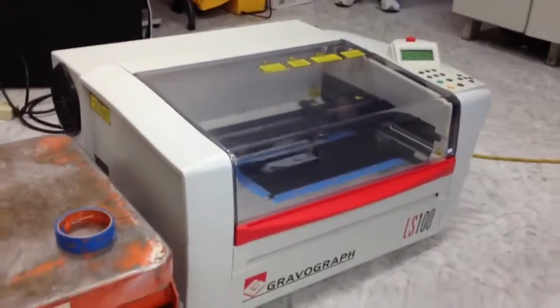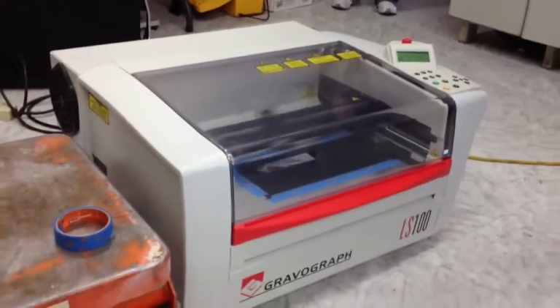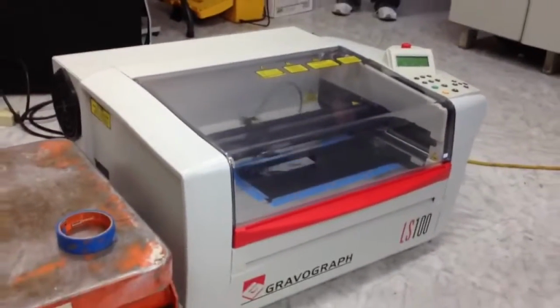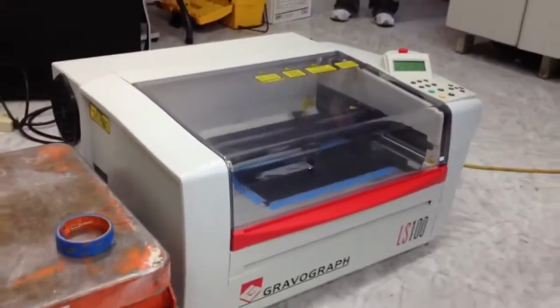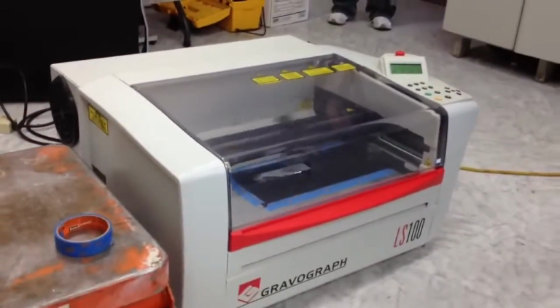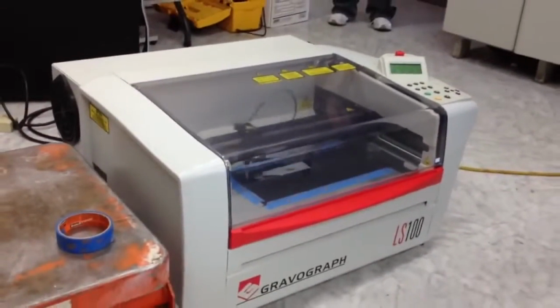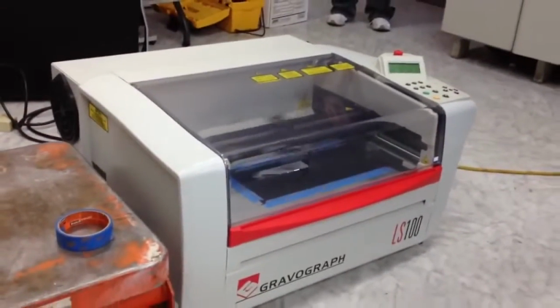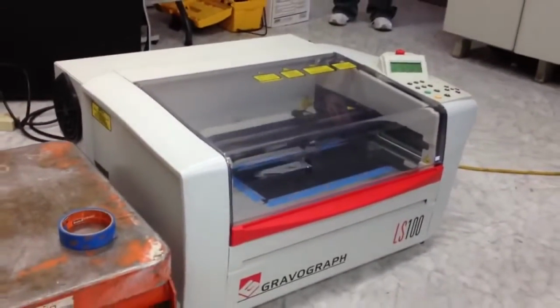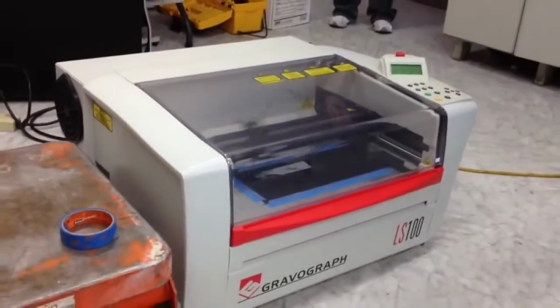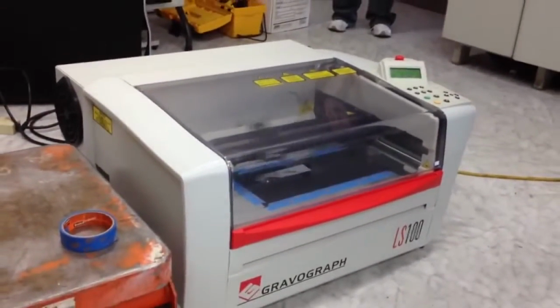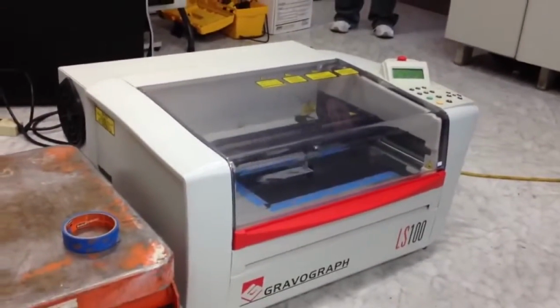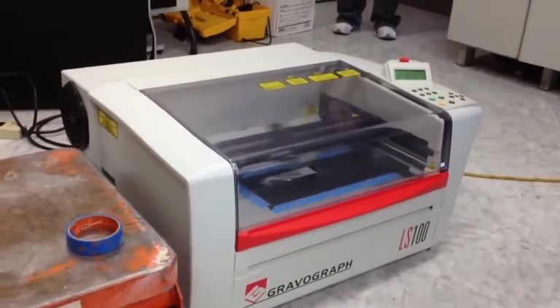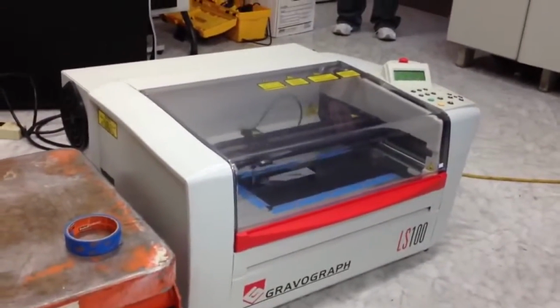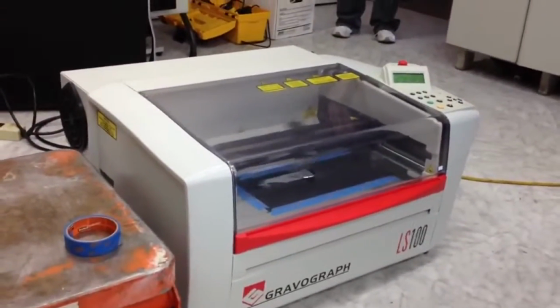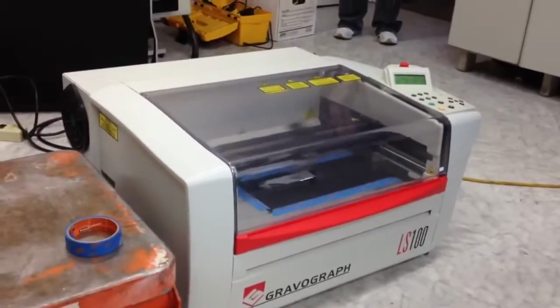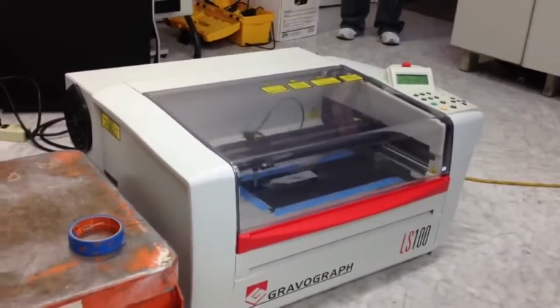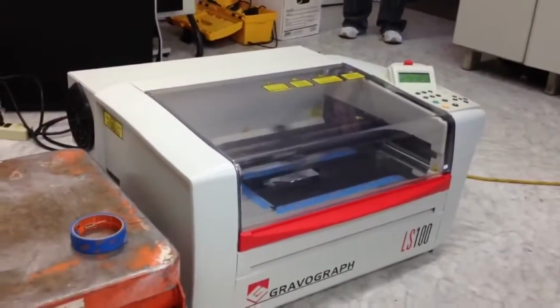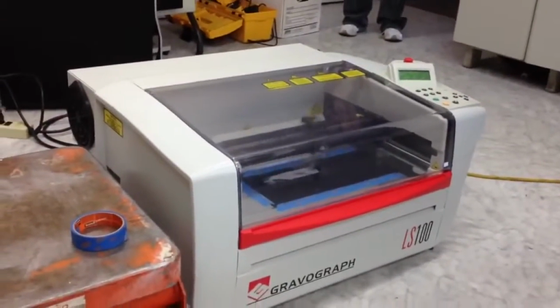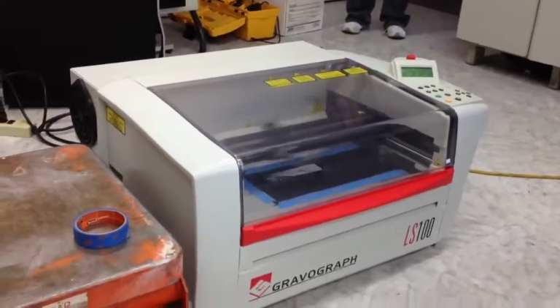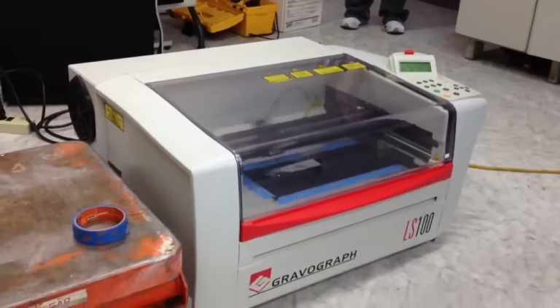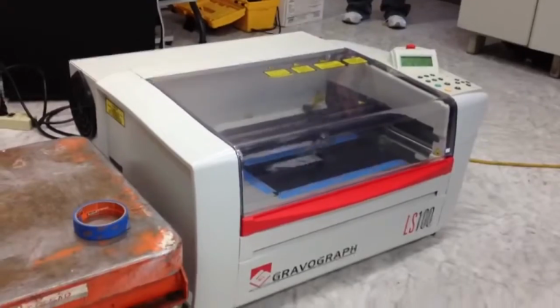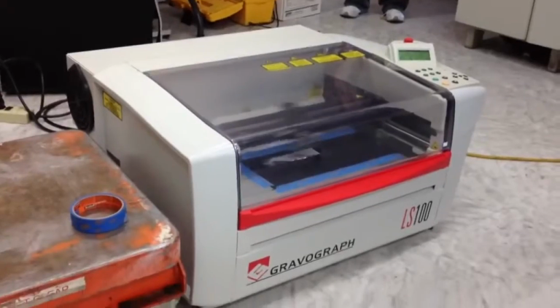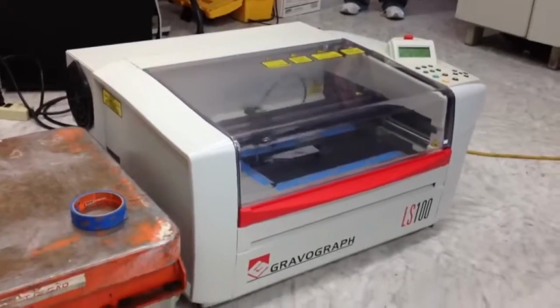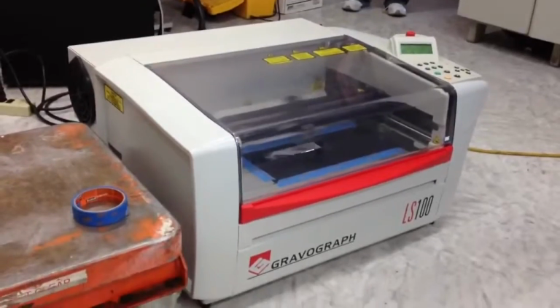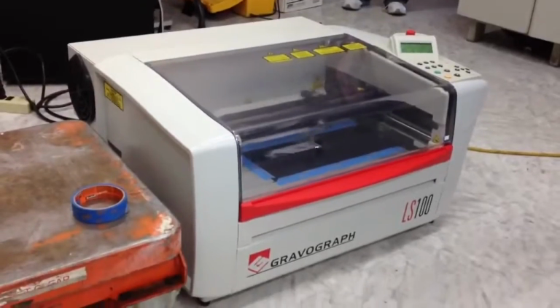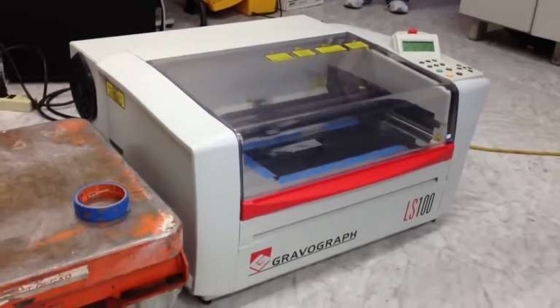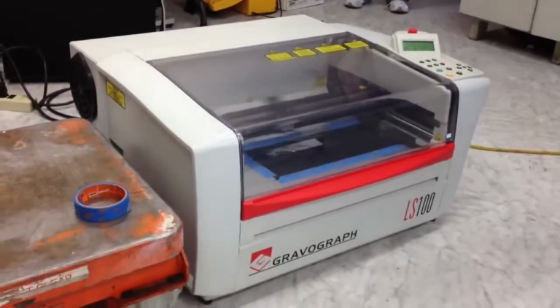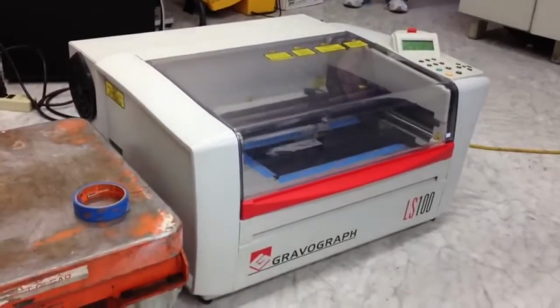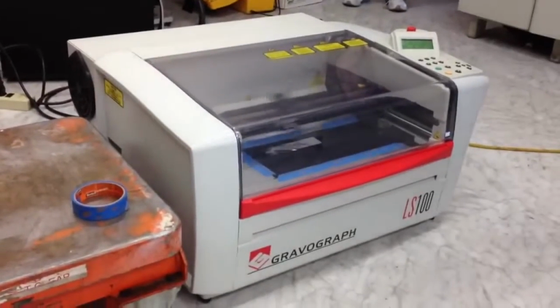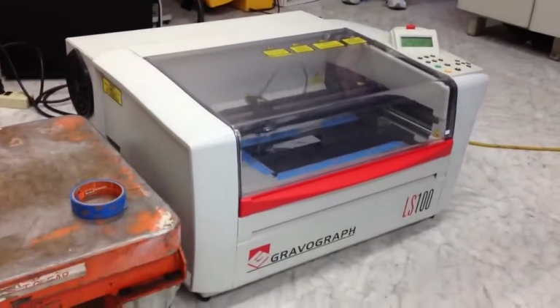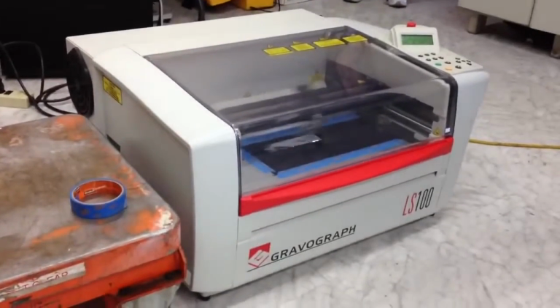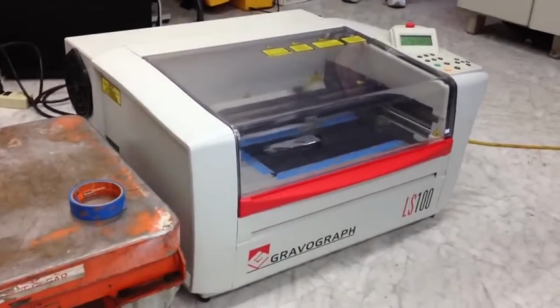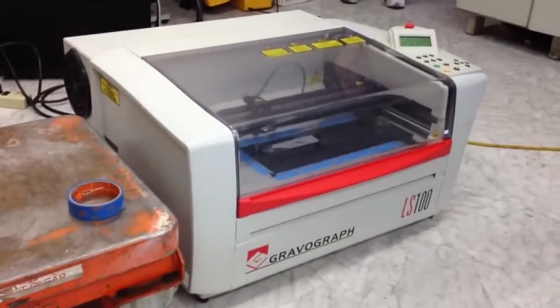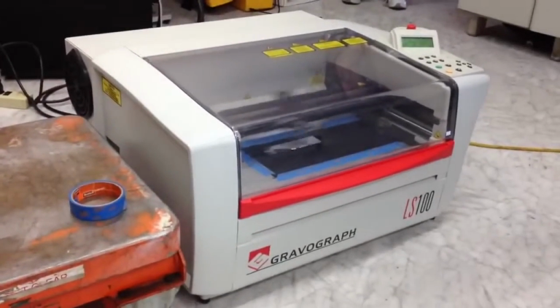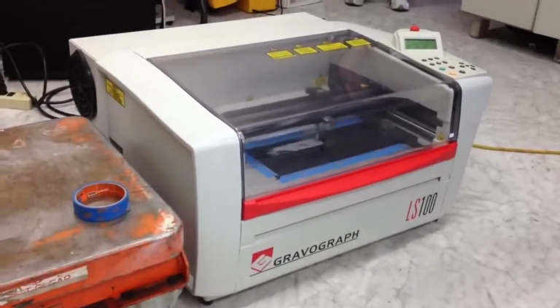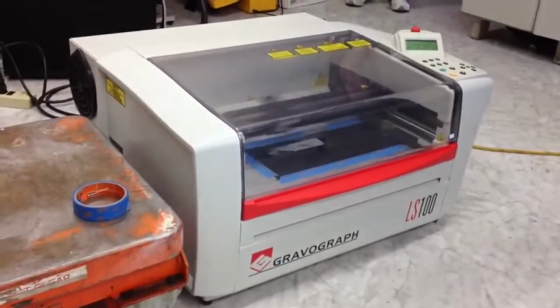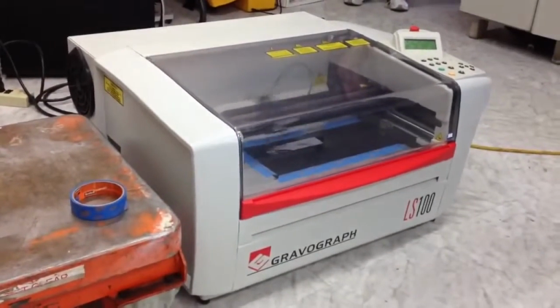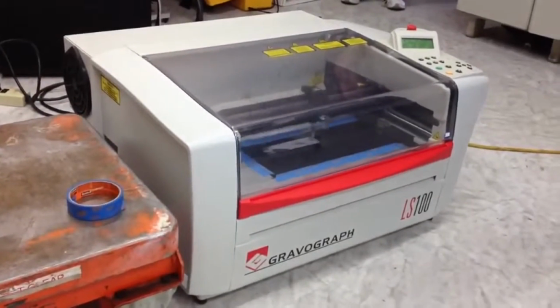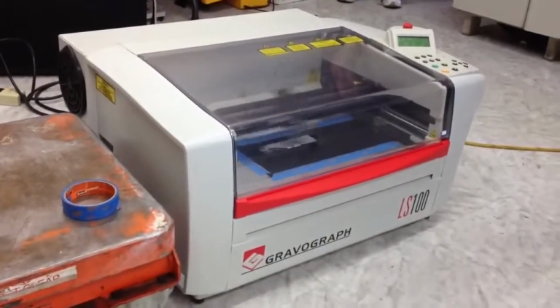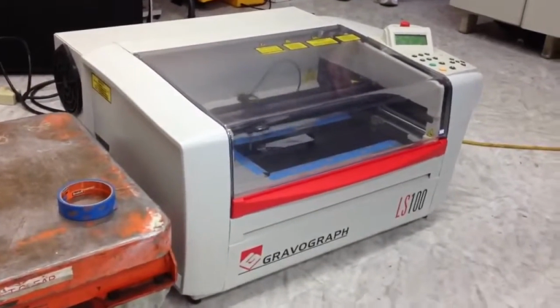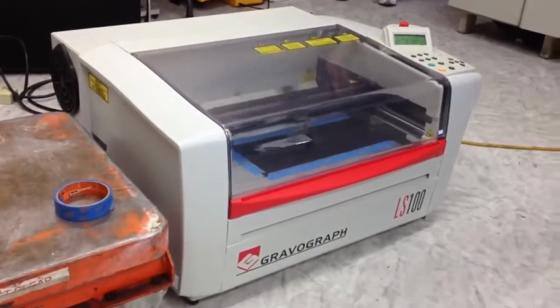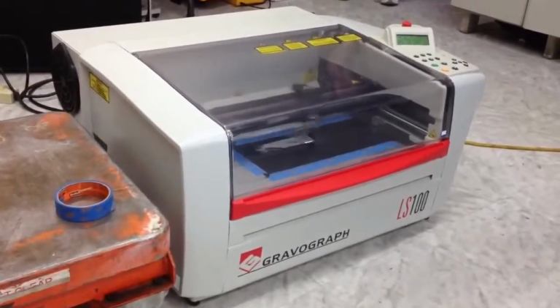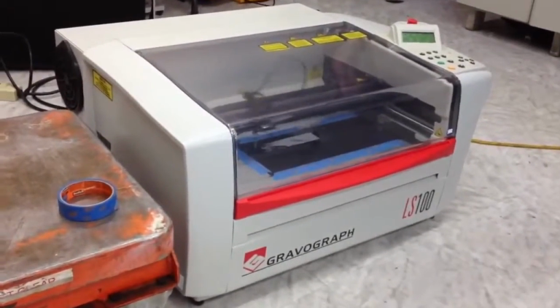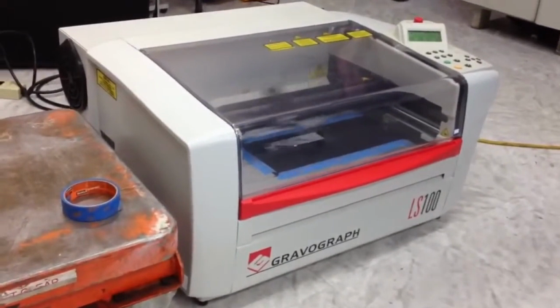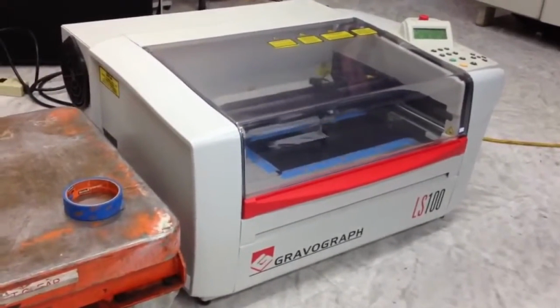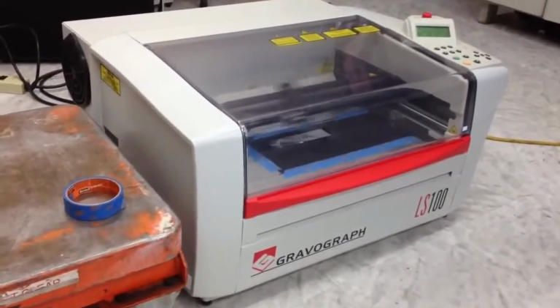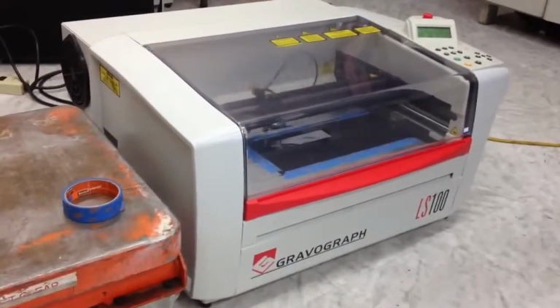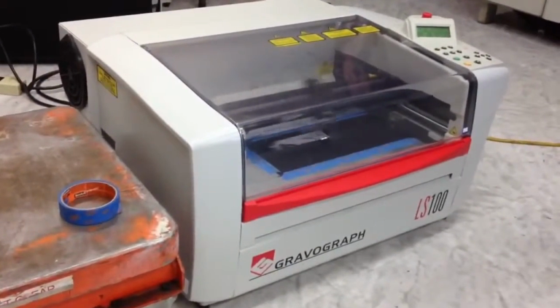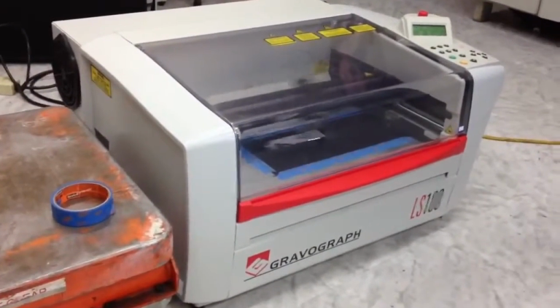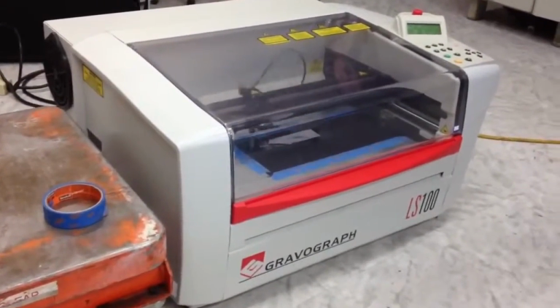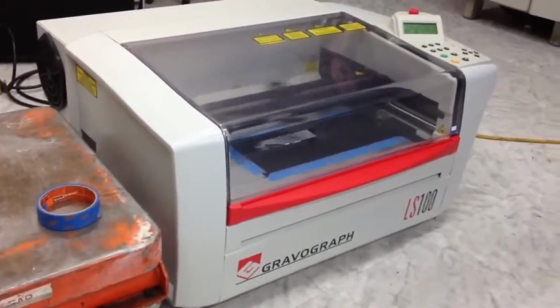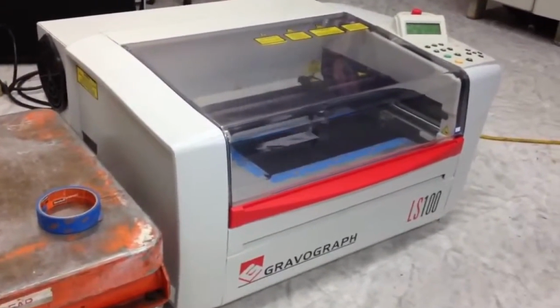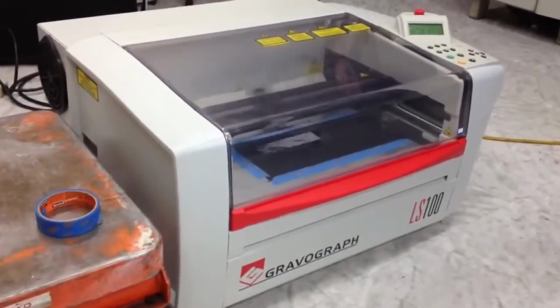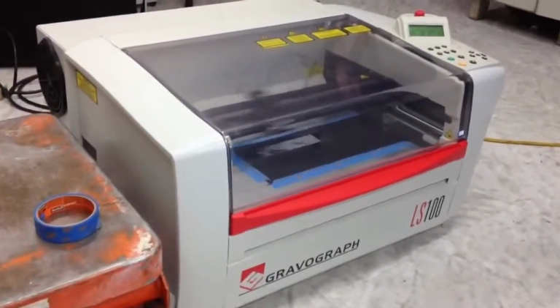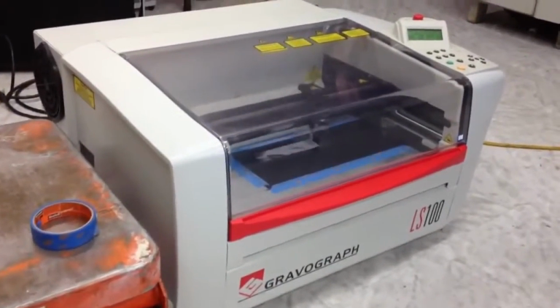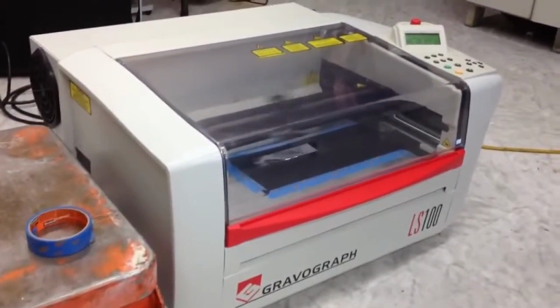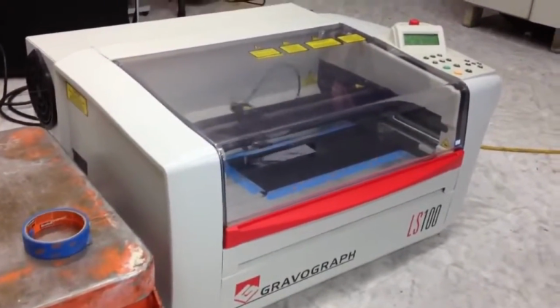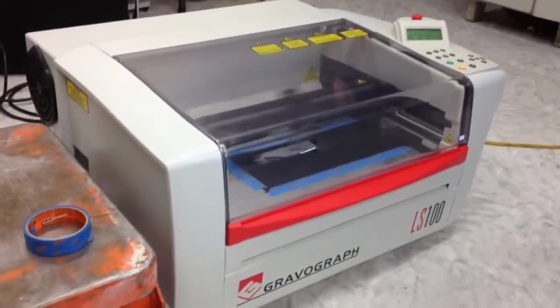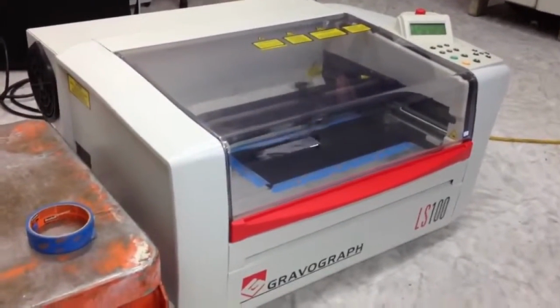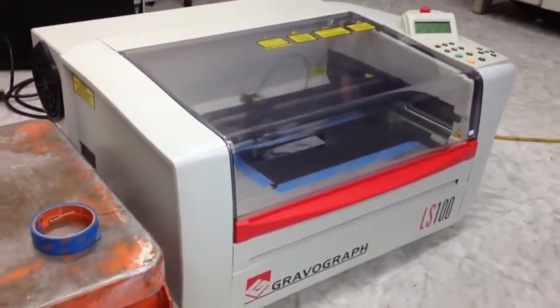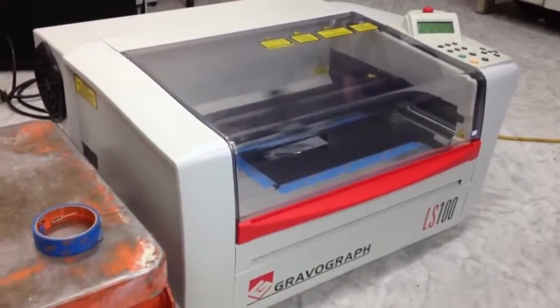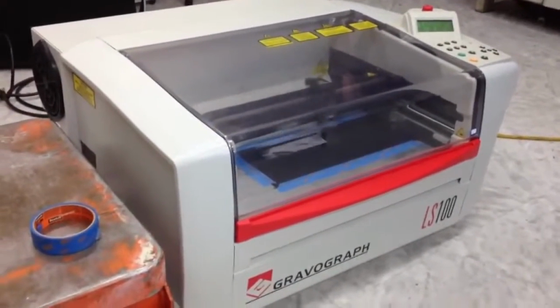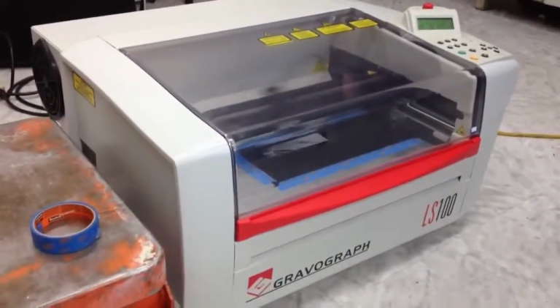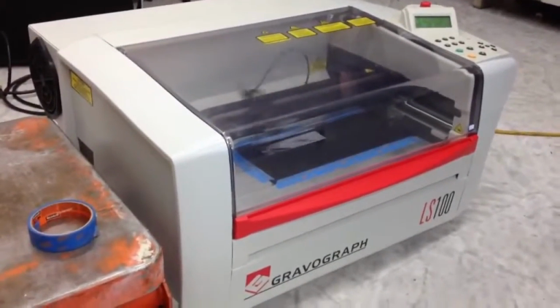The year of the model is a 2006. And that's your GraverGraph LS100.